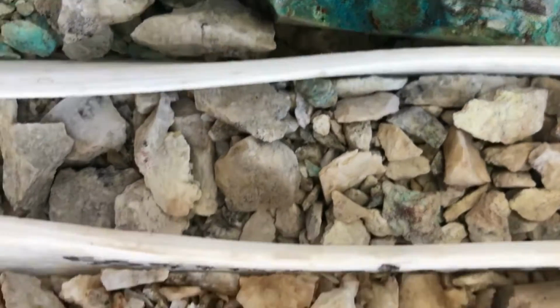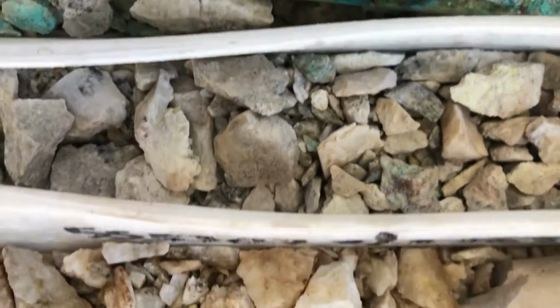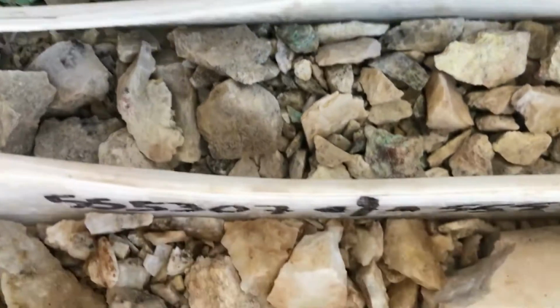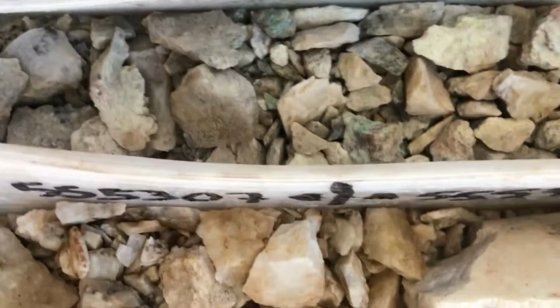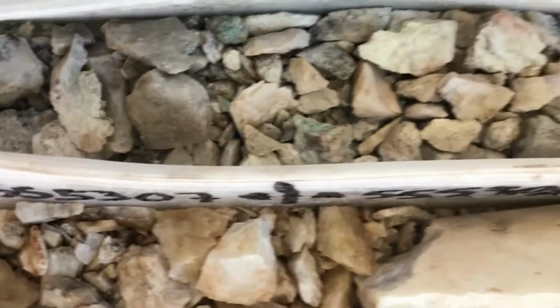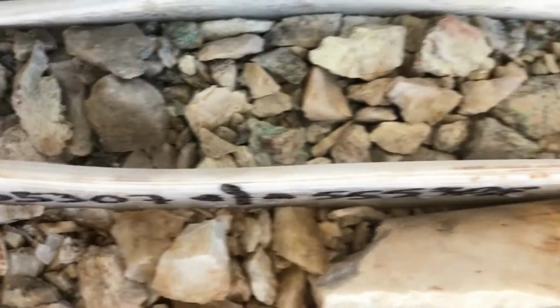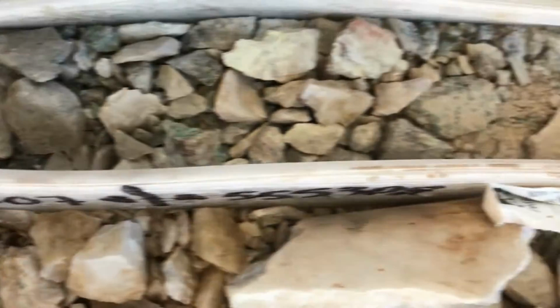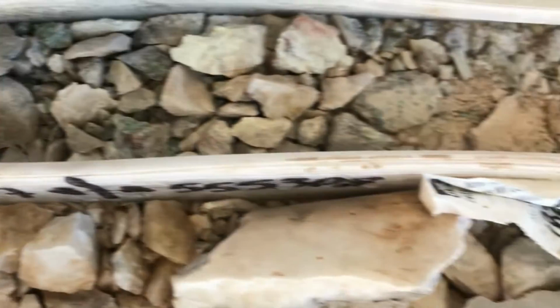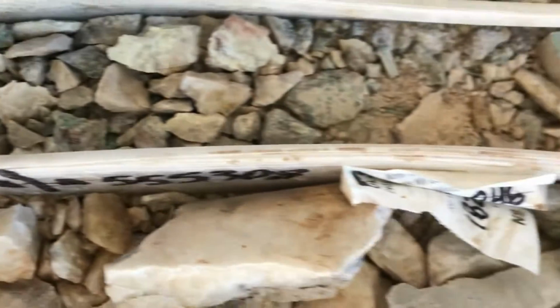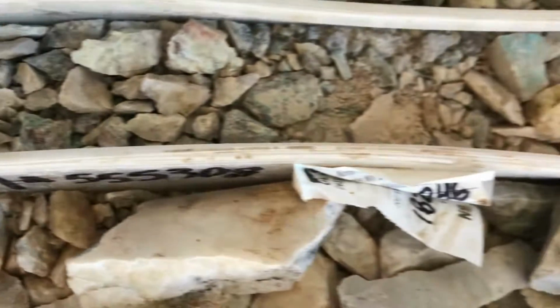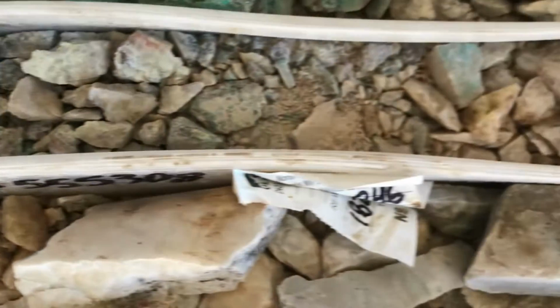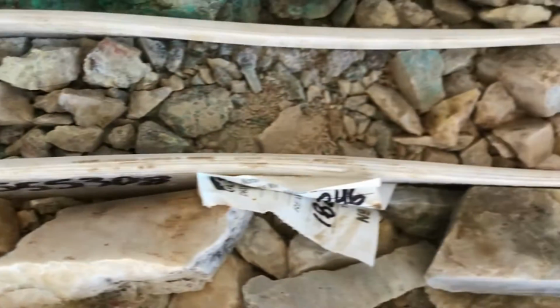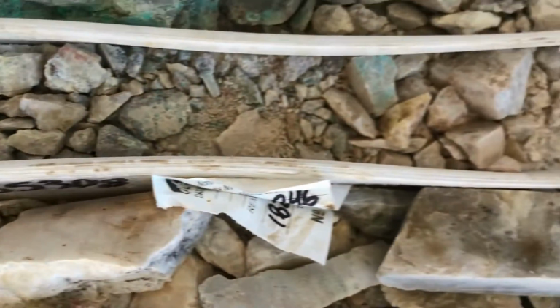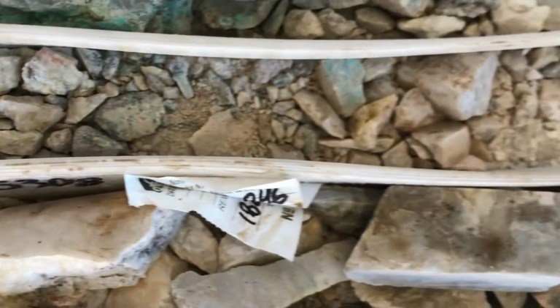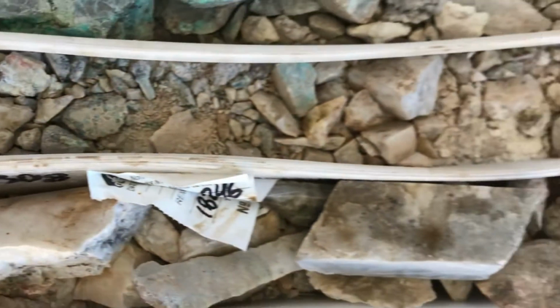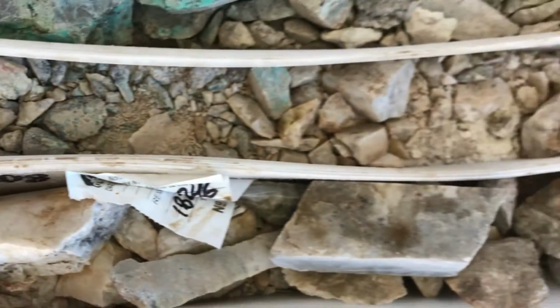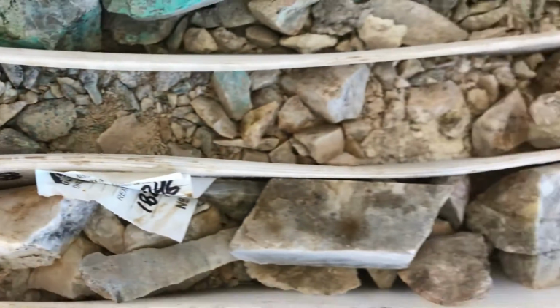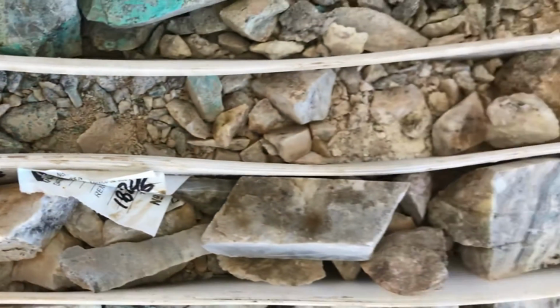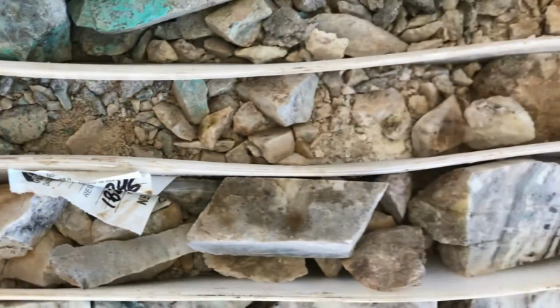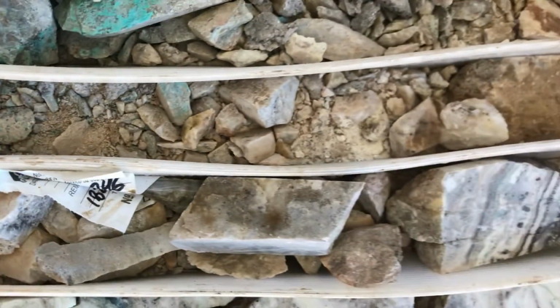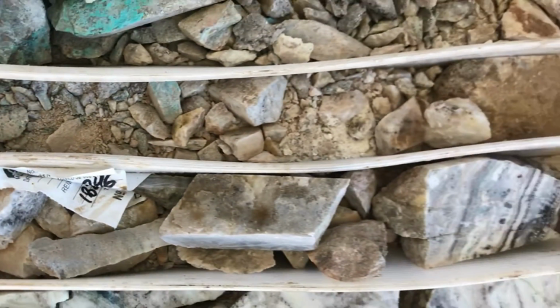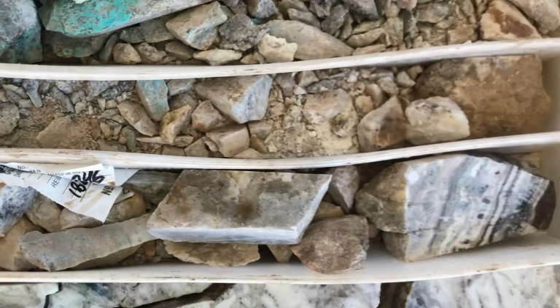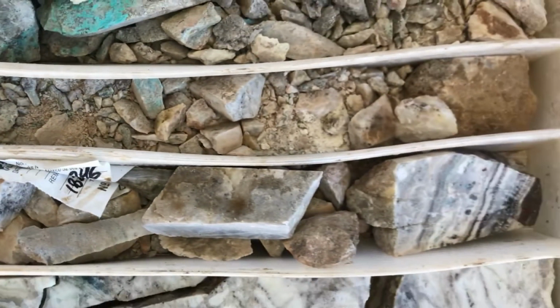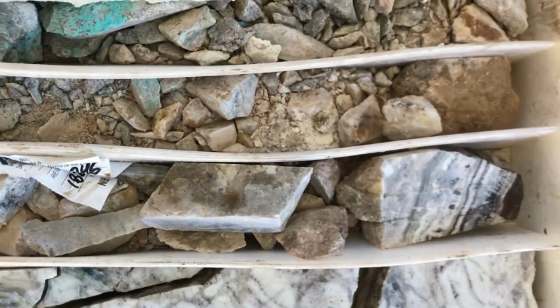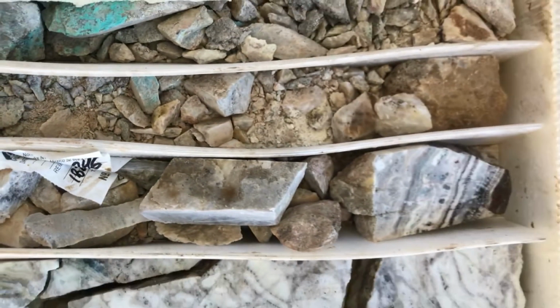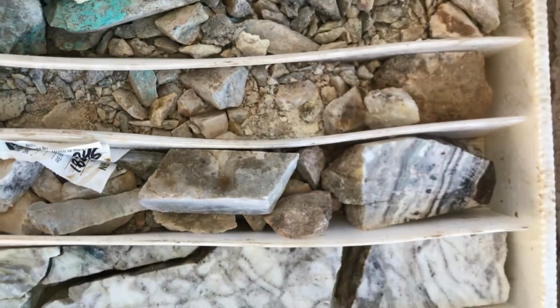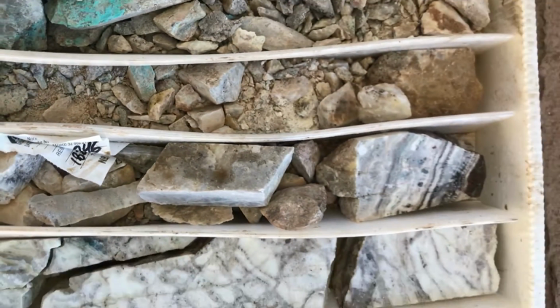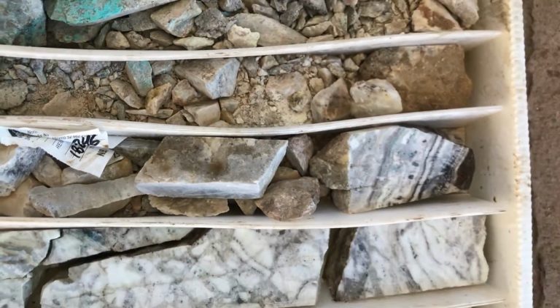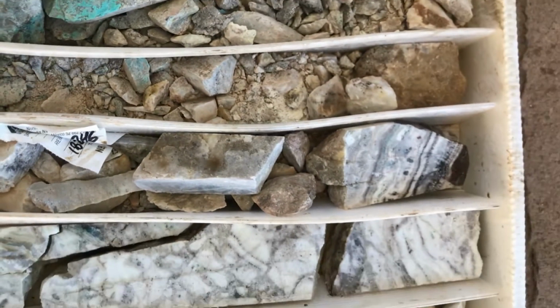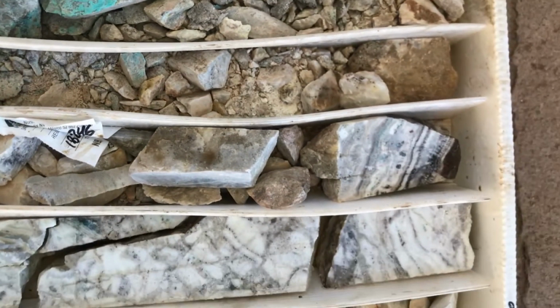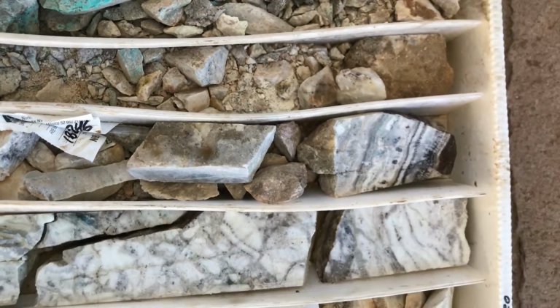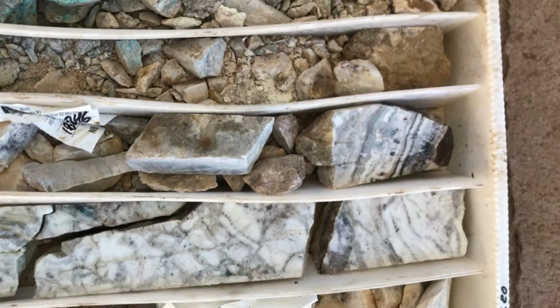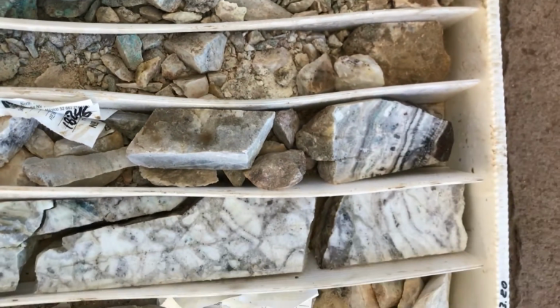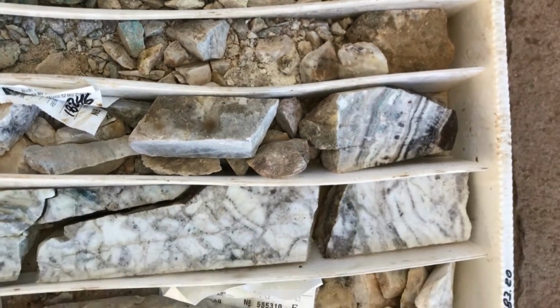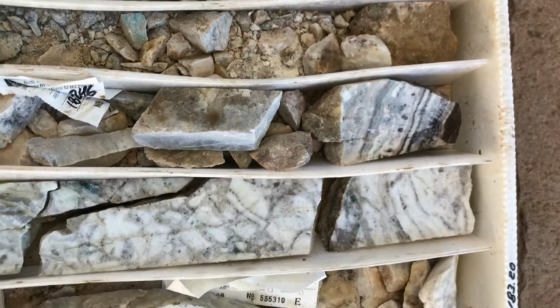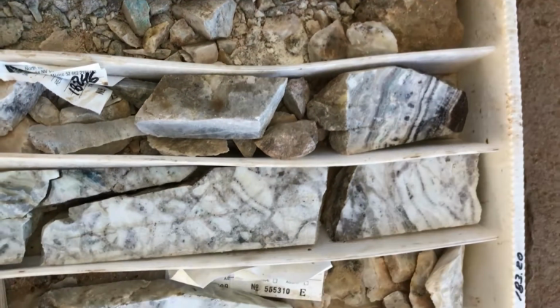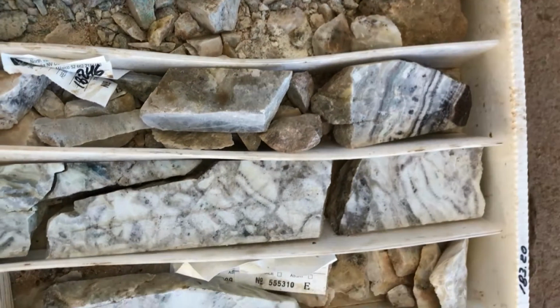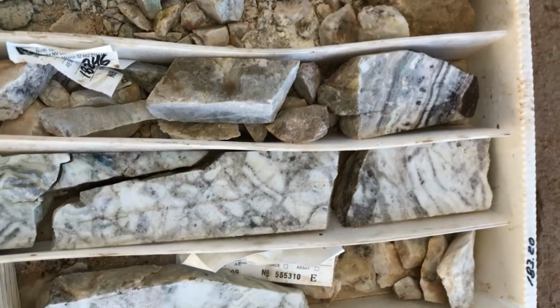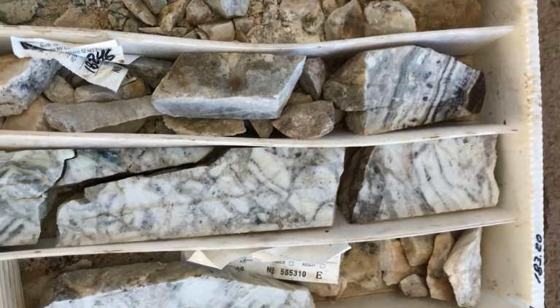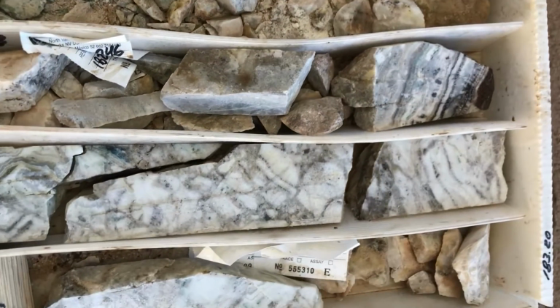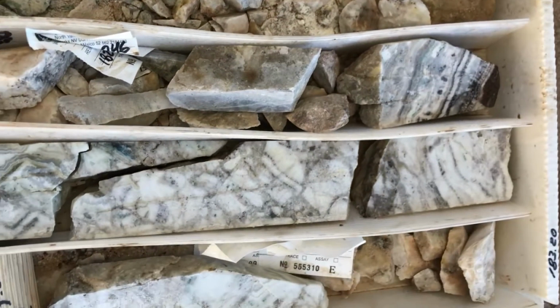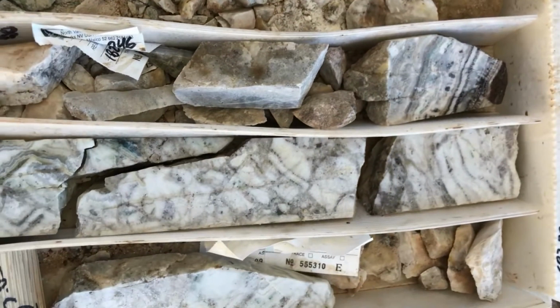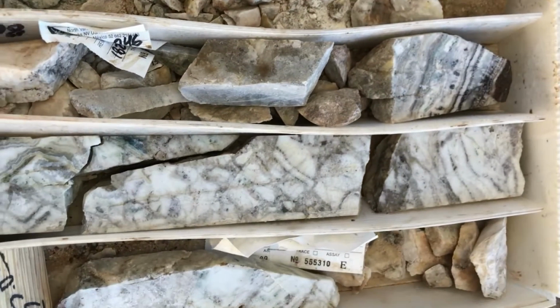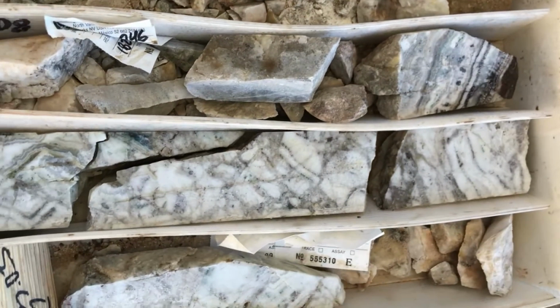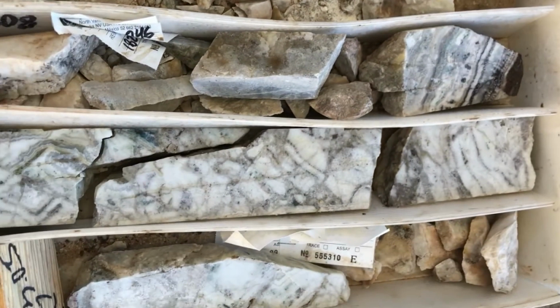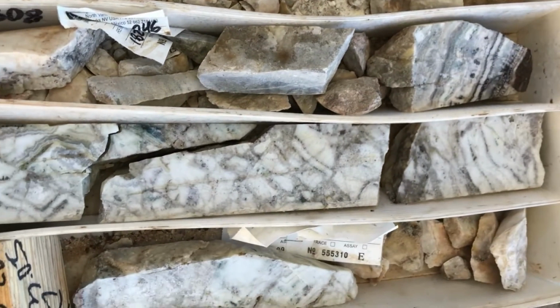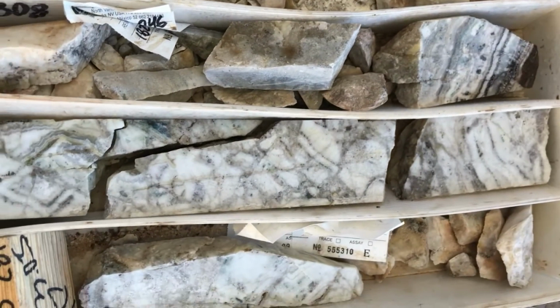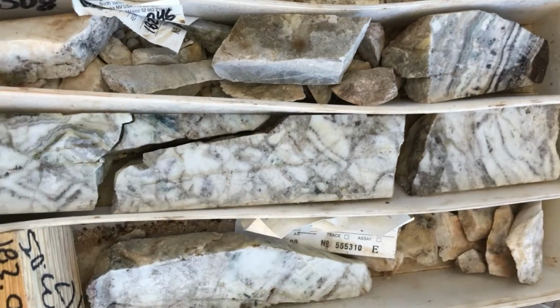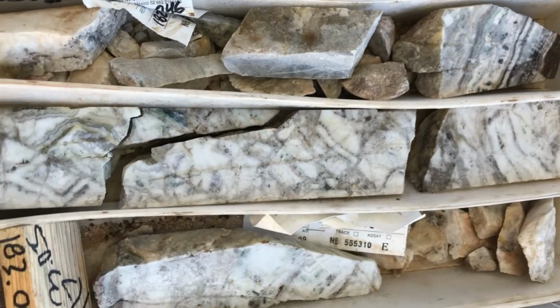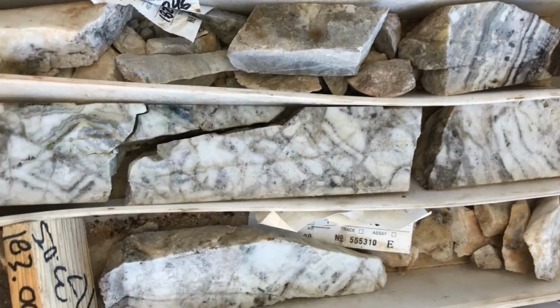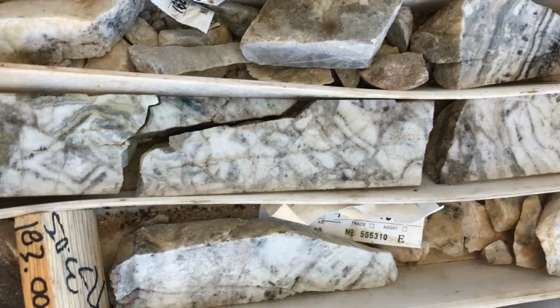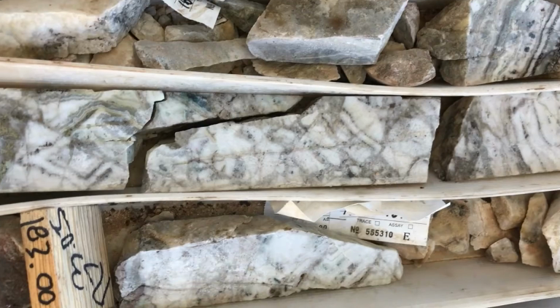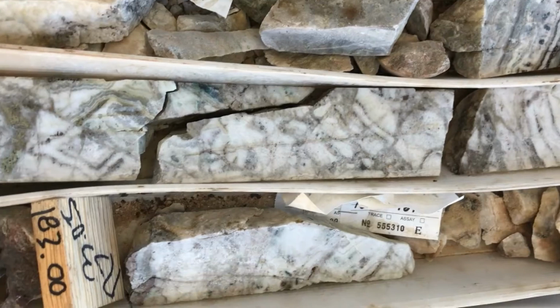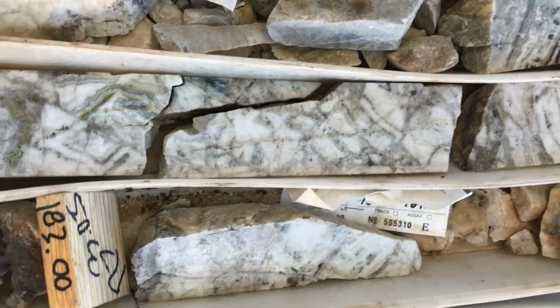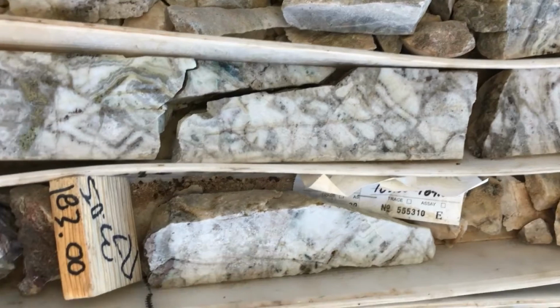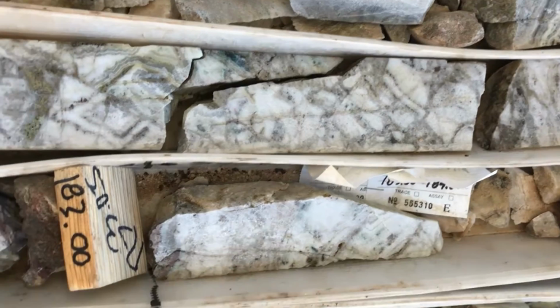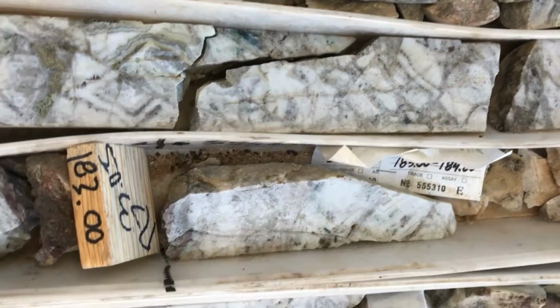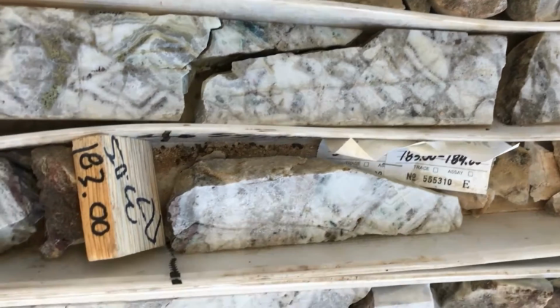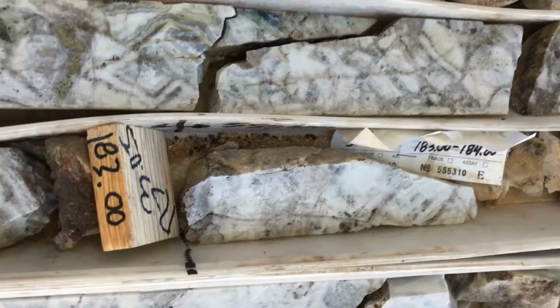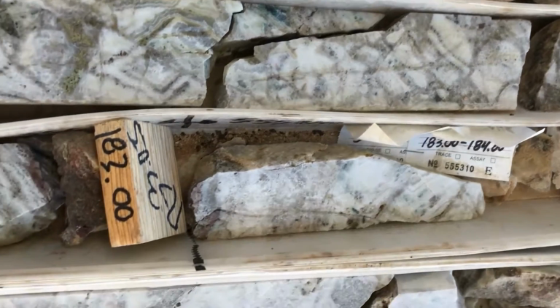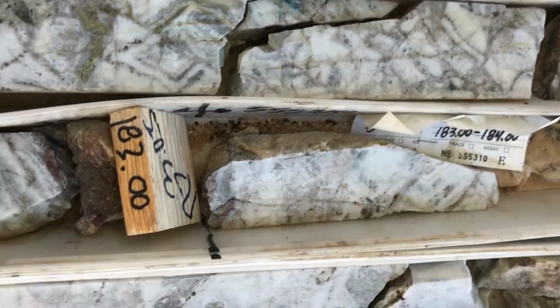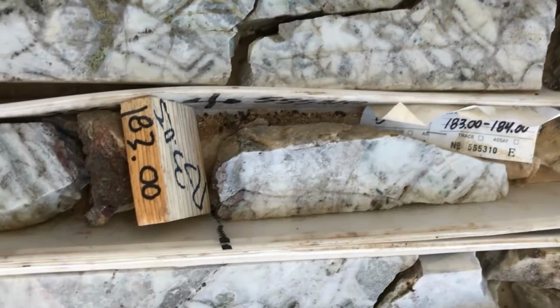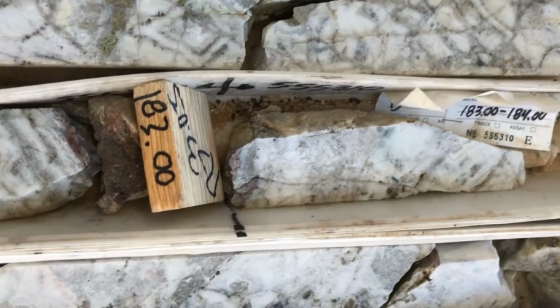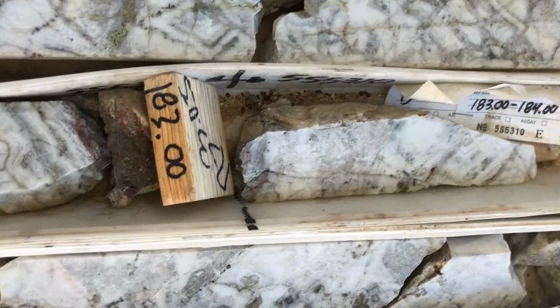And then we get into a rubble zone before we get into massive quartz.